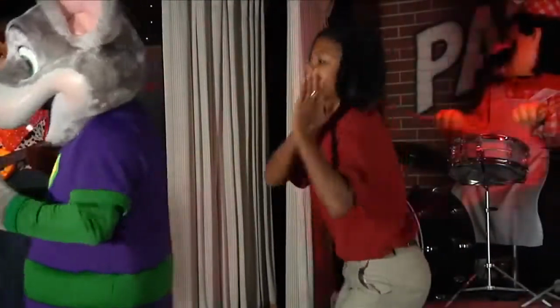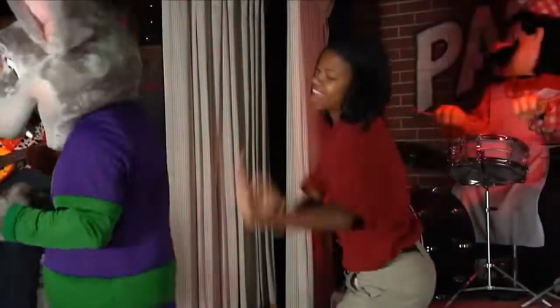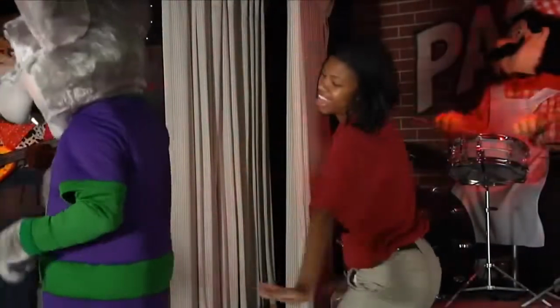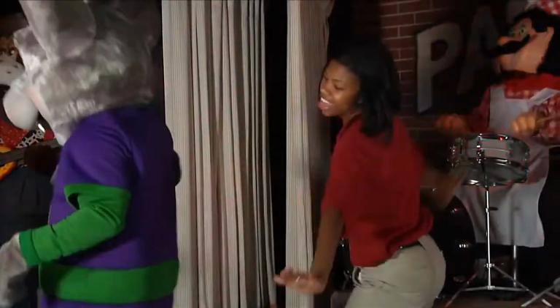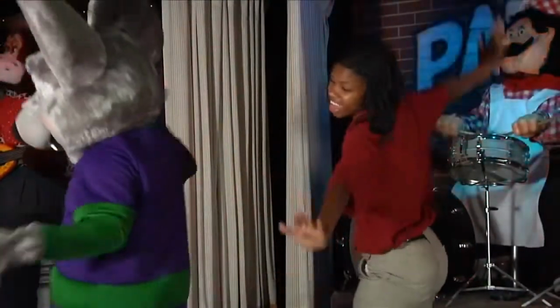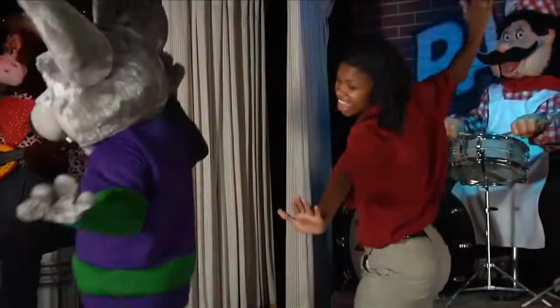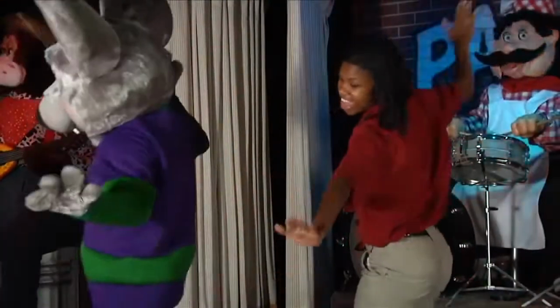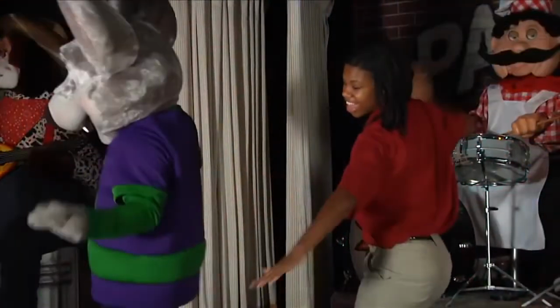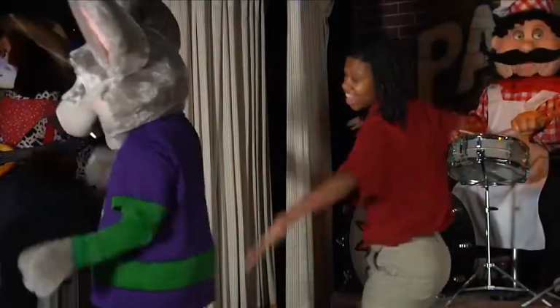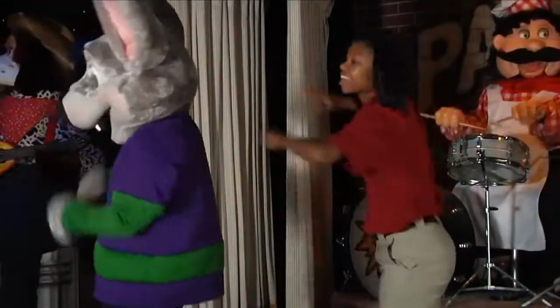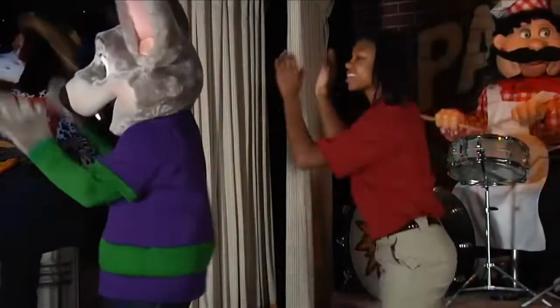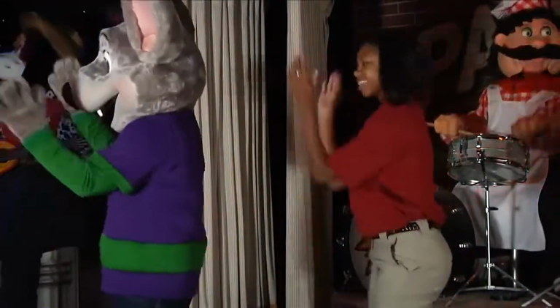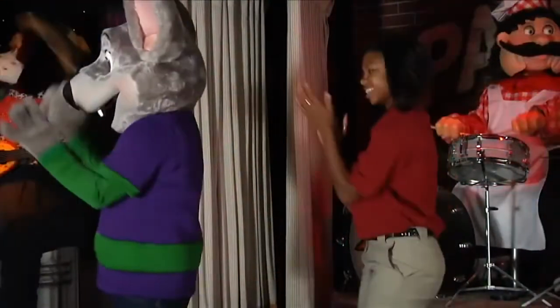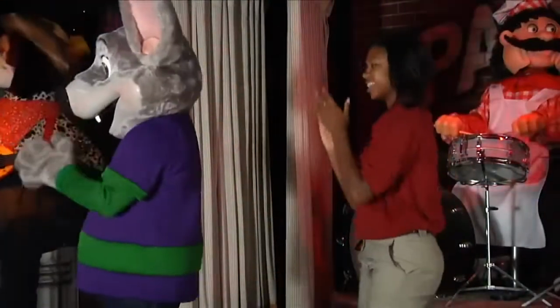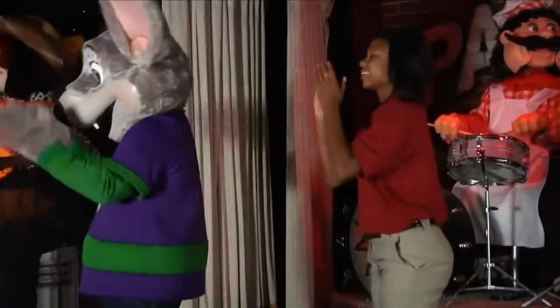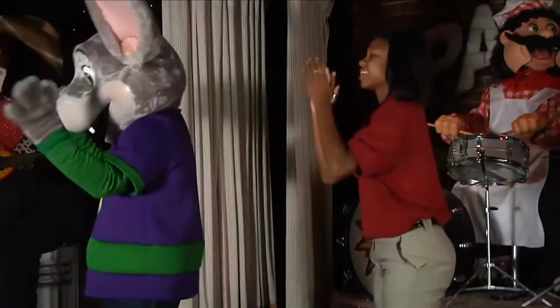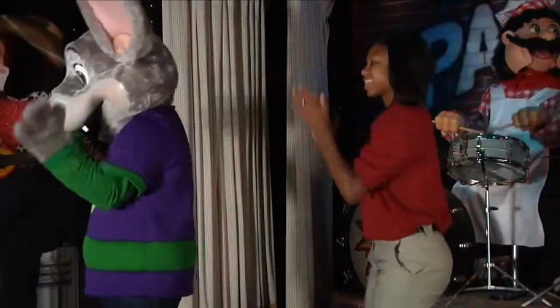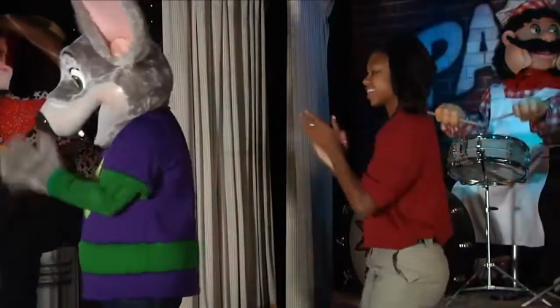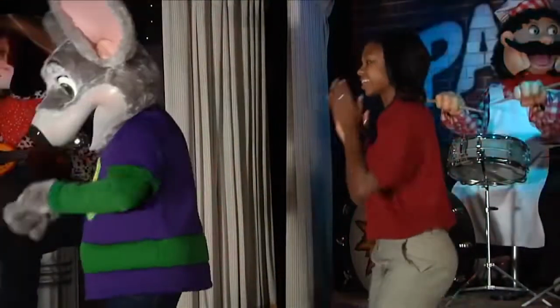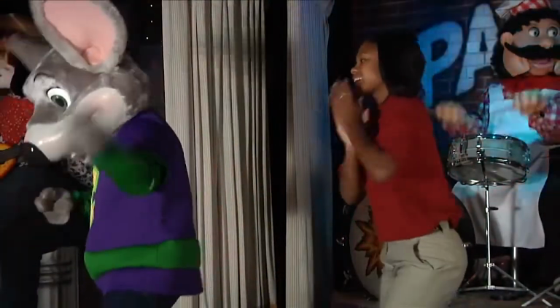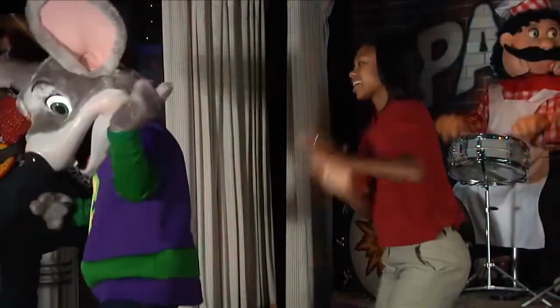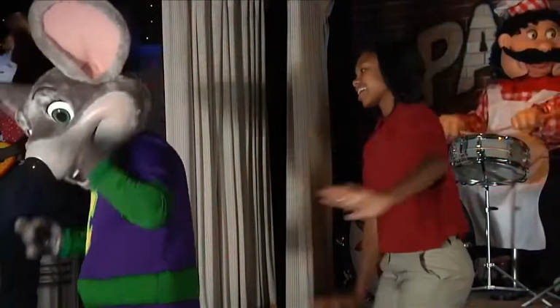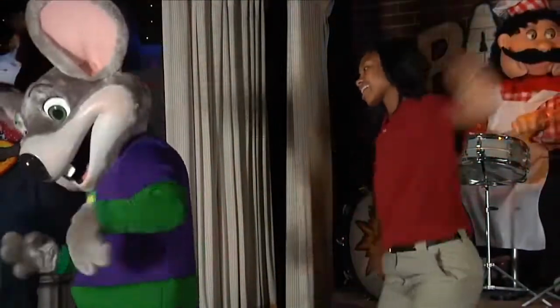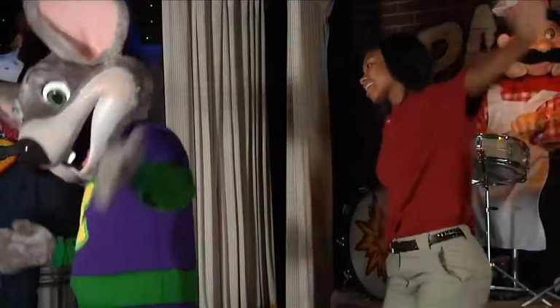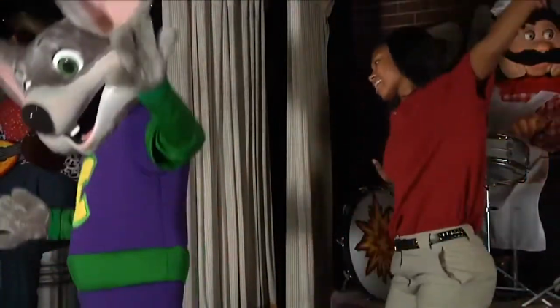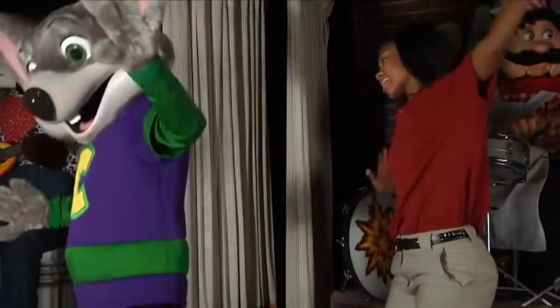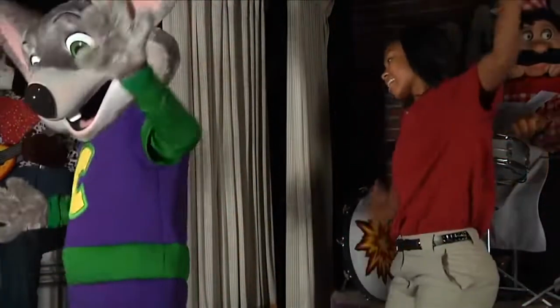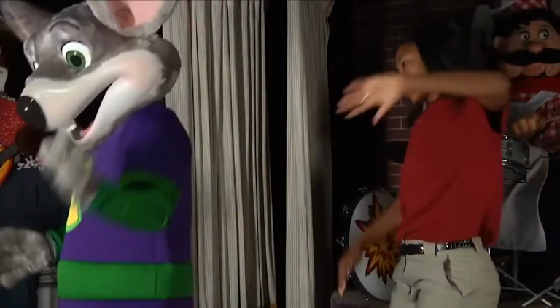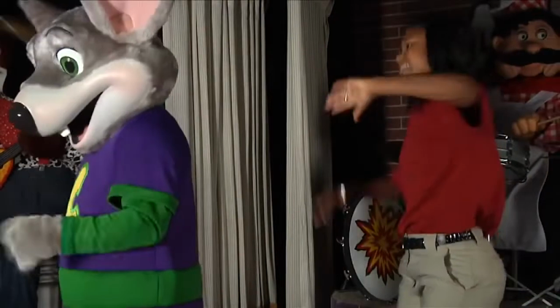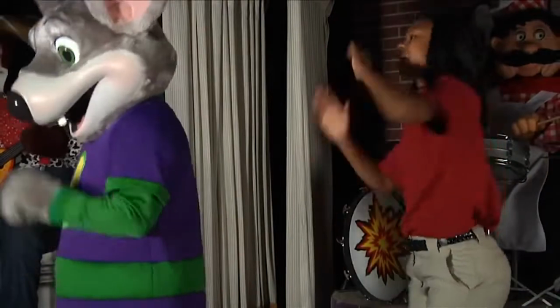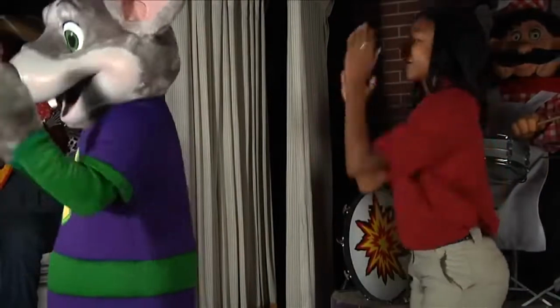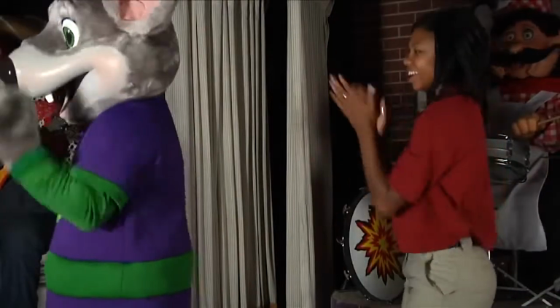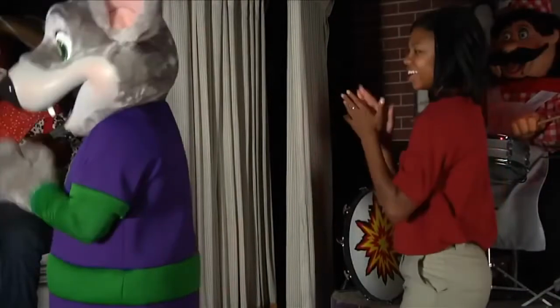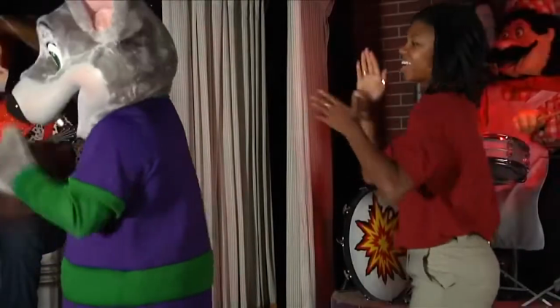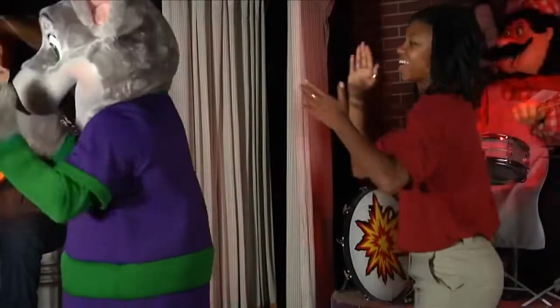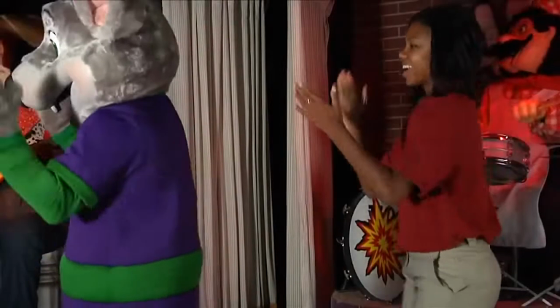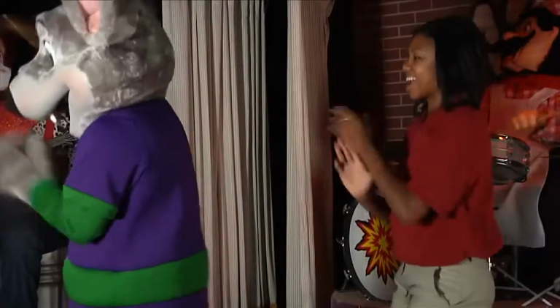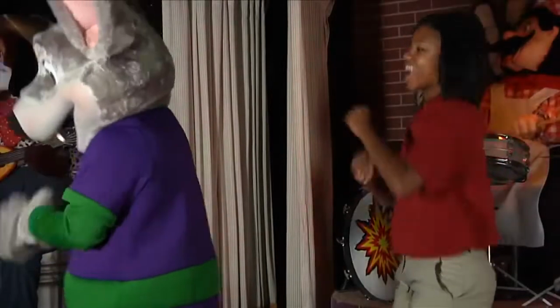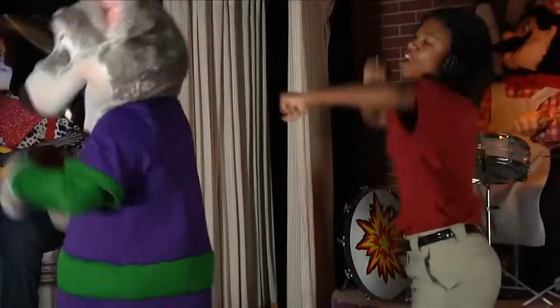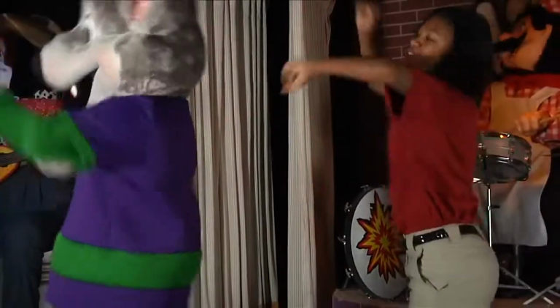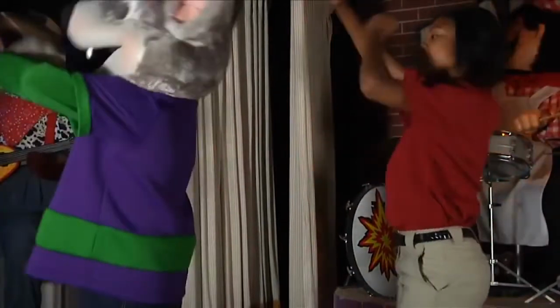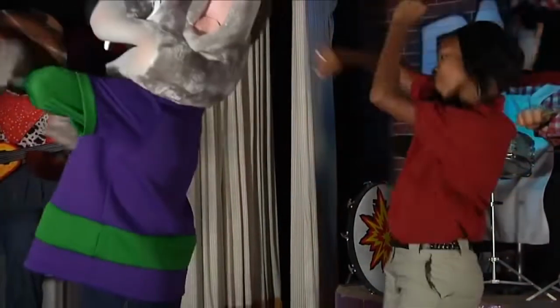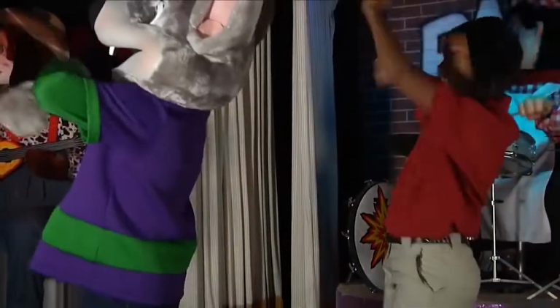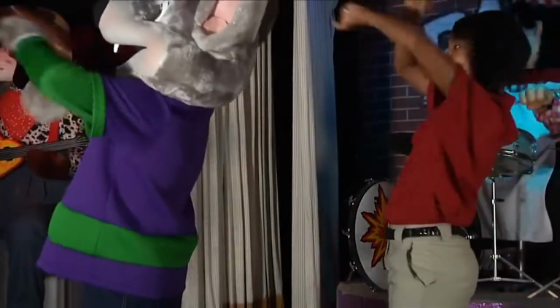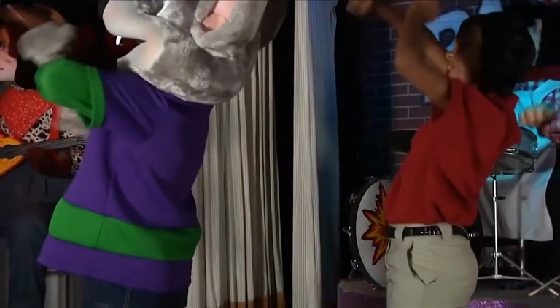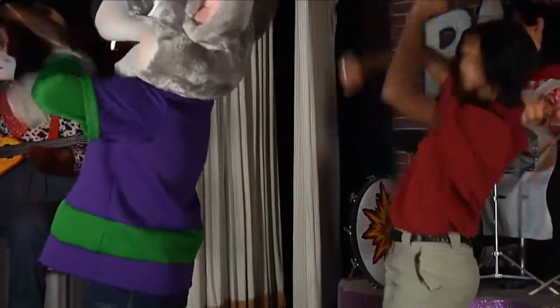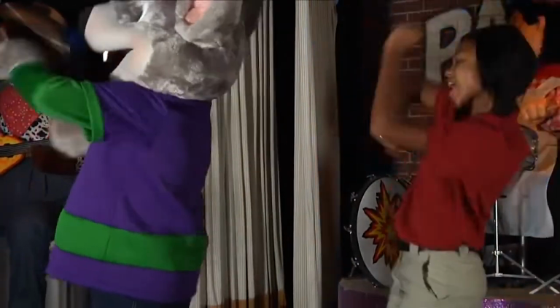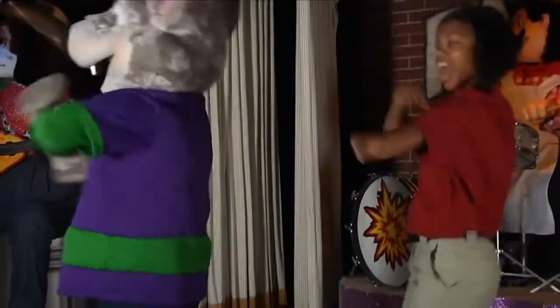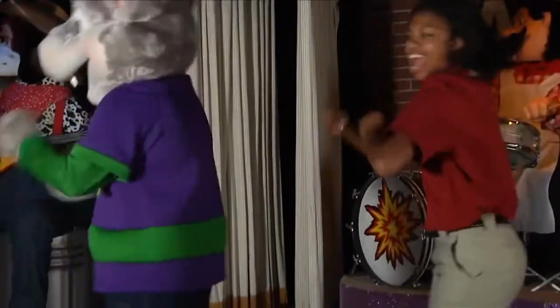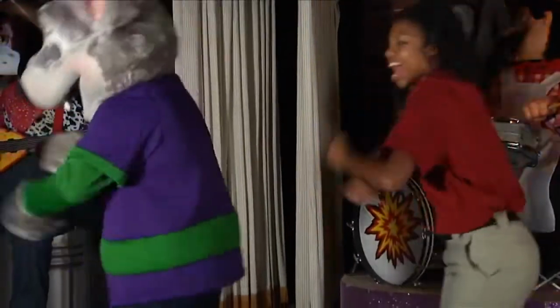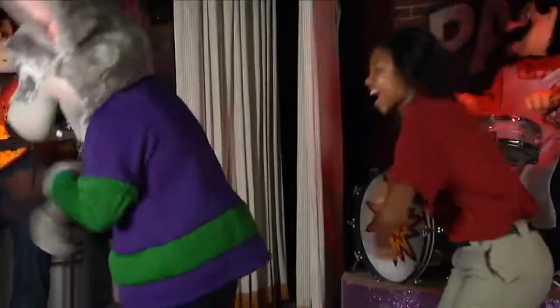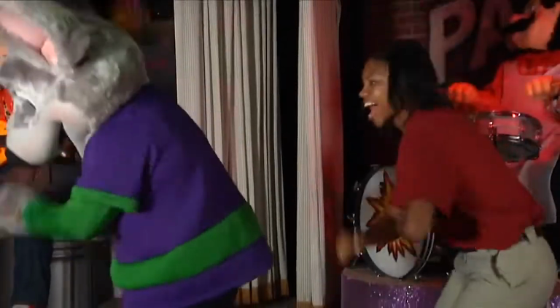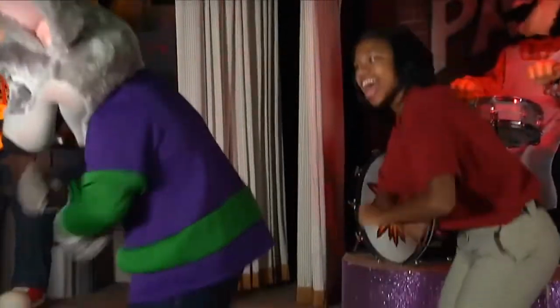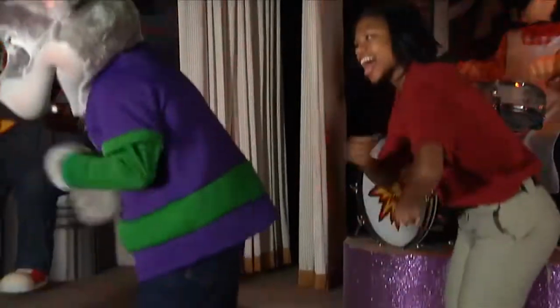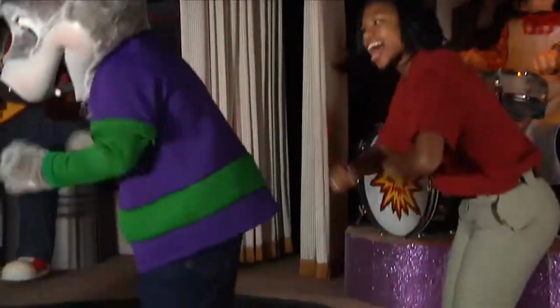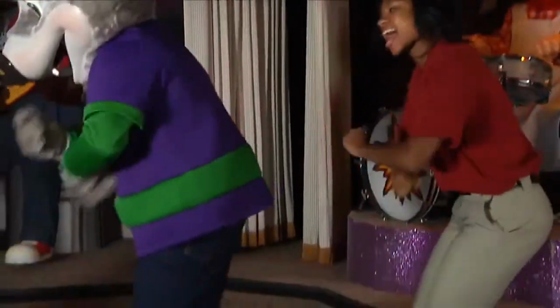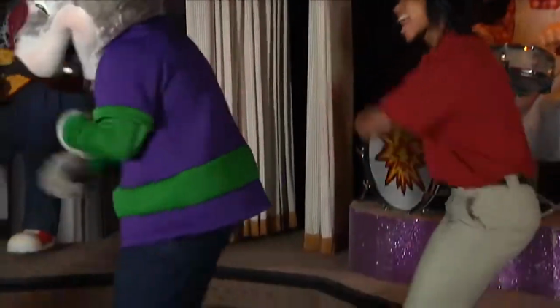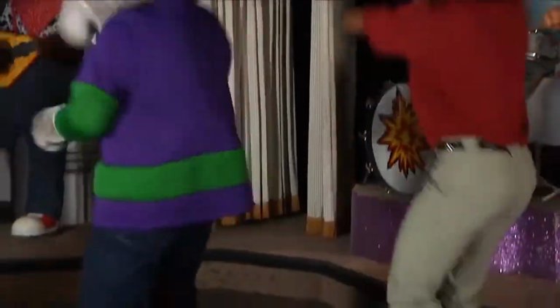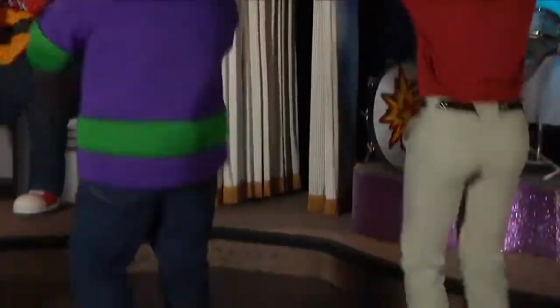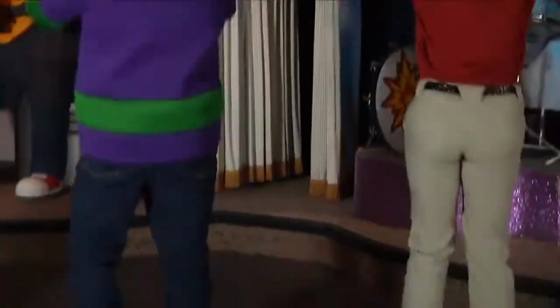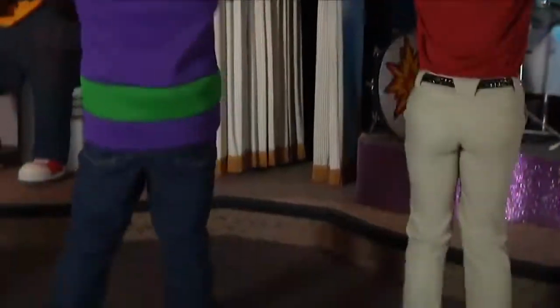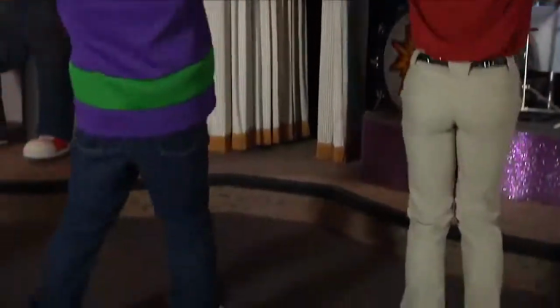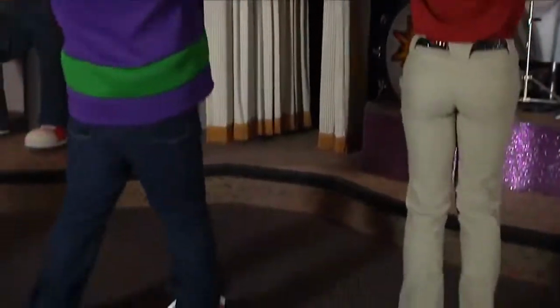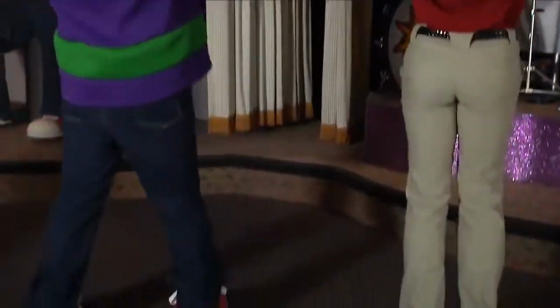Slide to the right, clap, clap. Slide to the left, clap, clap. Do the roll. Do the roll.